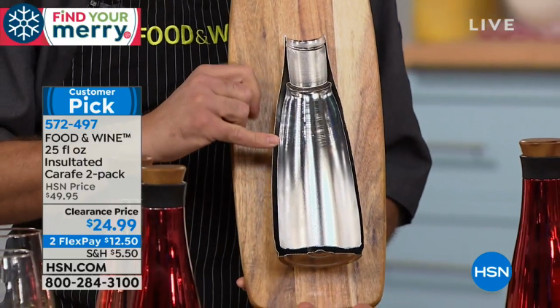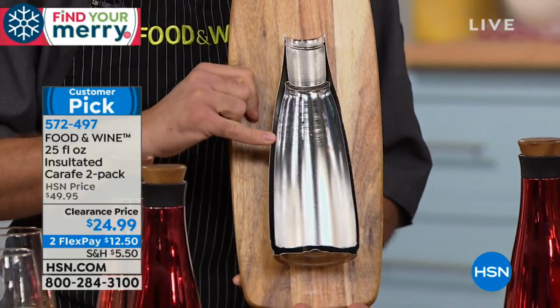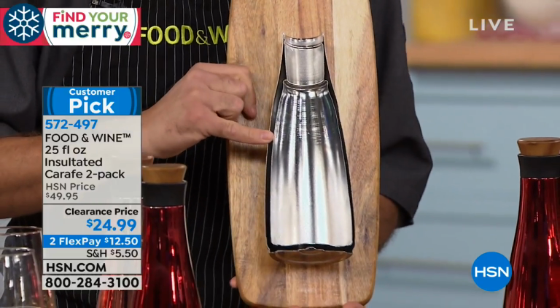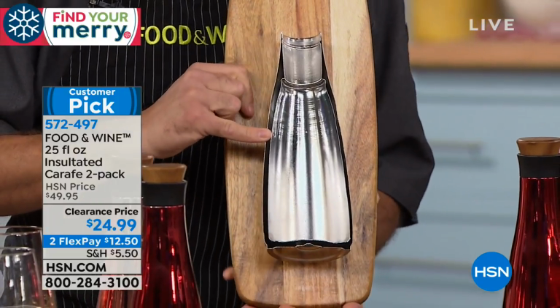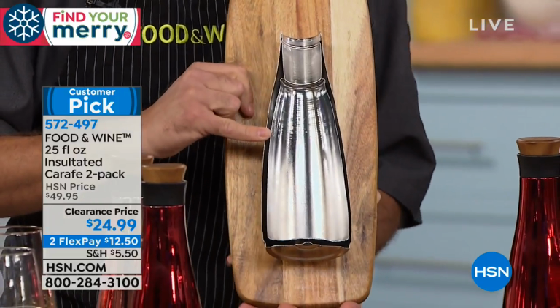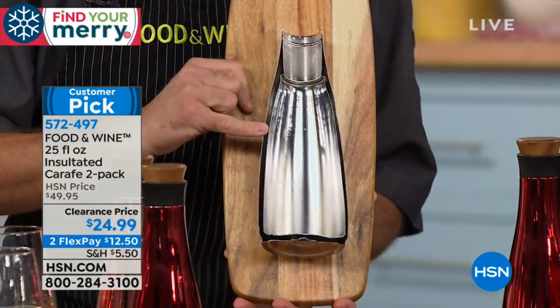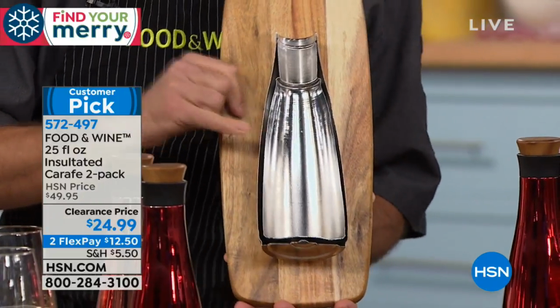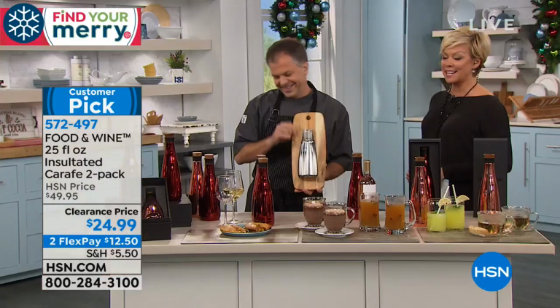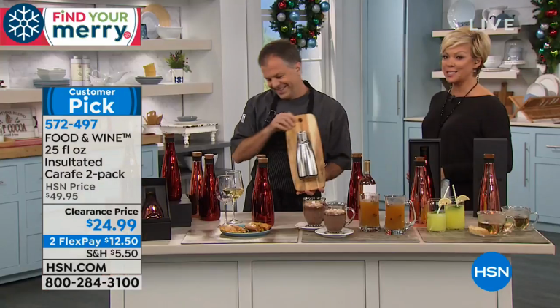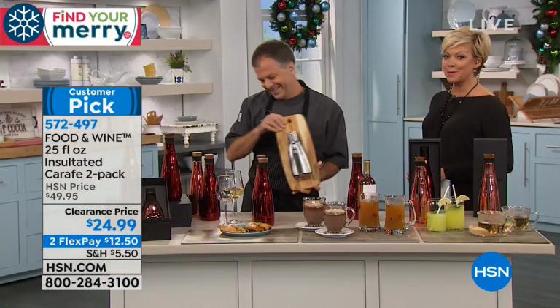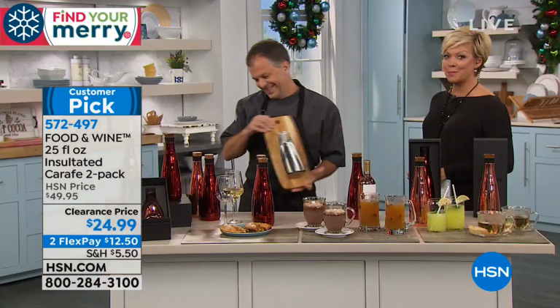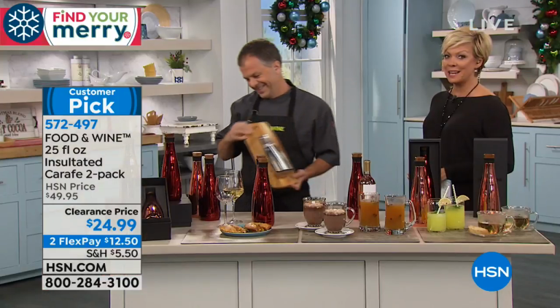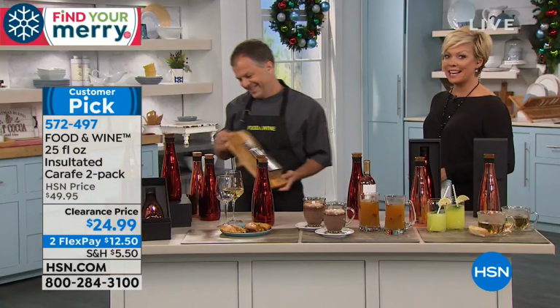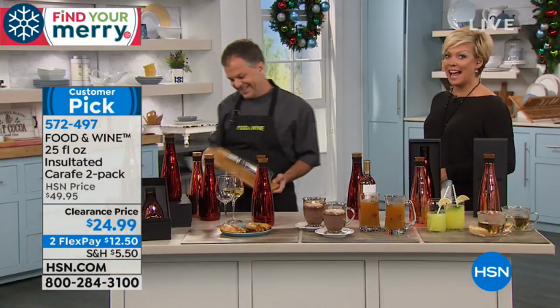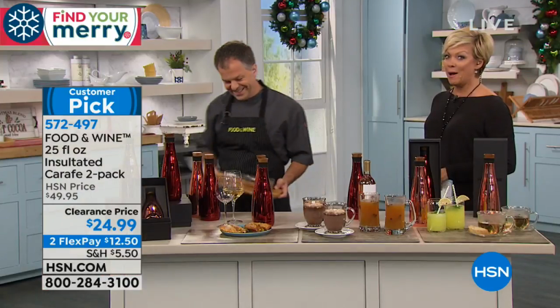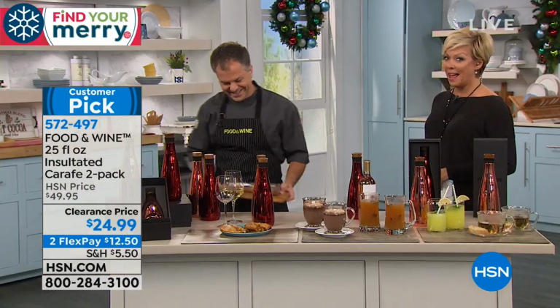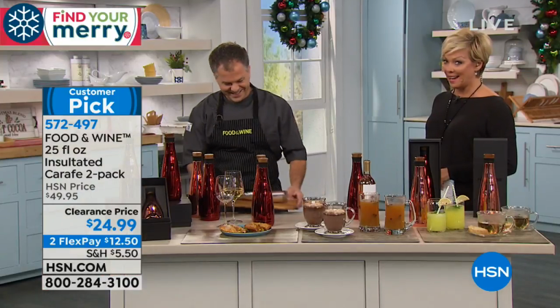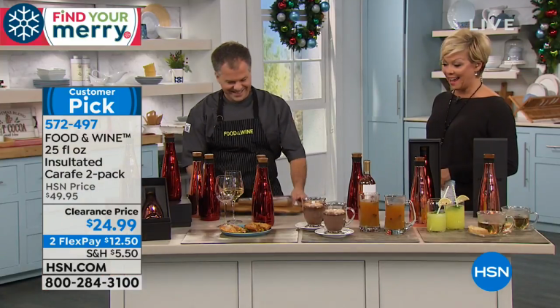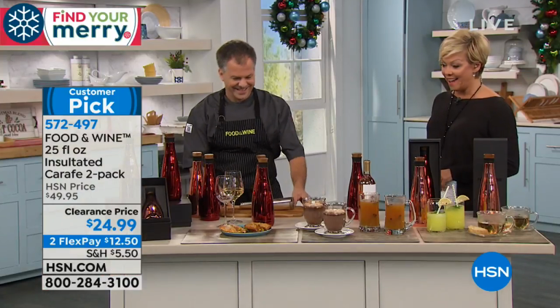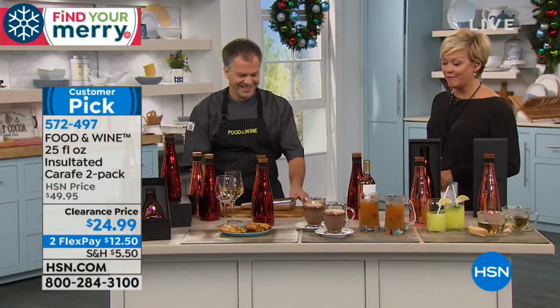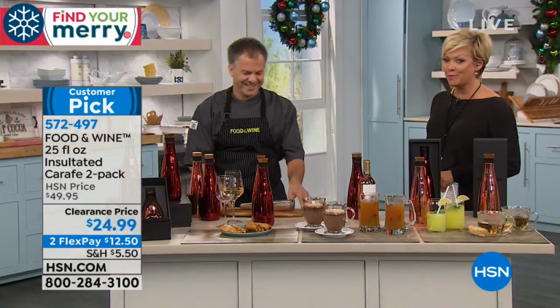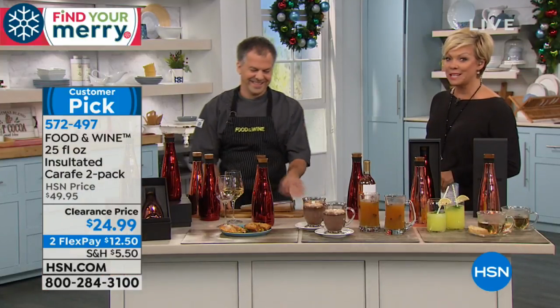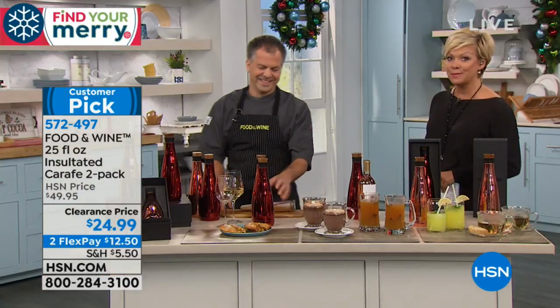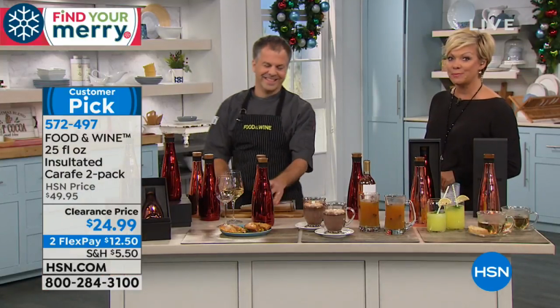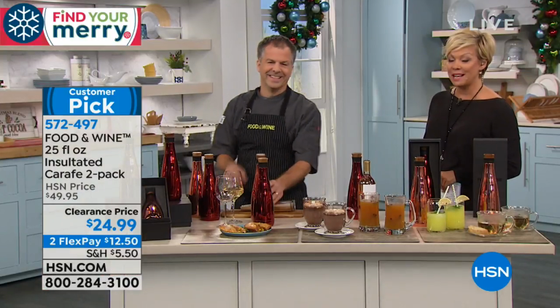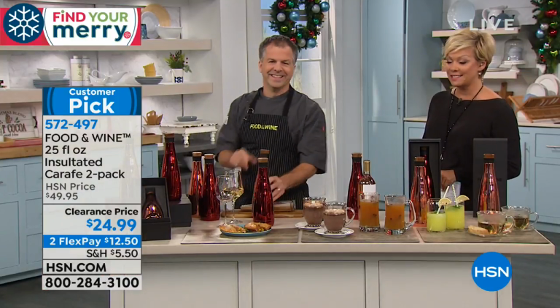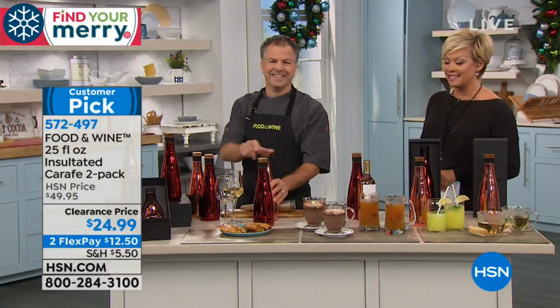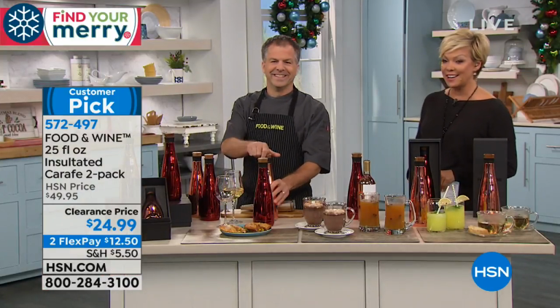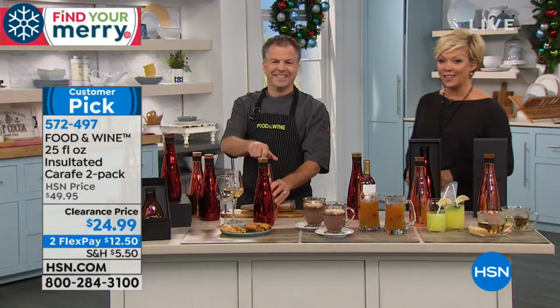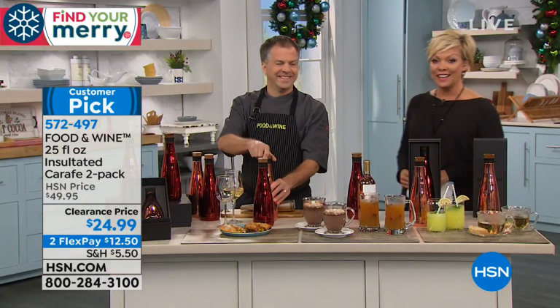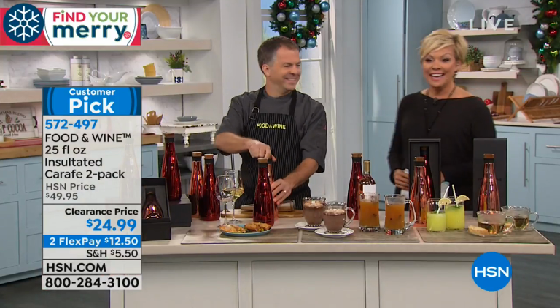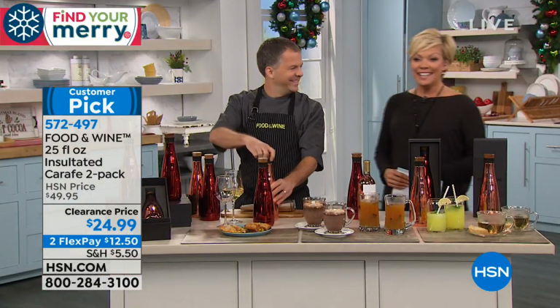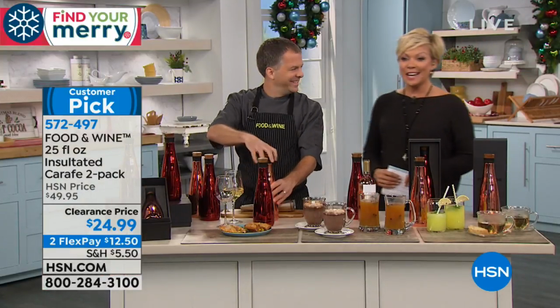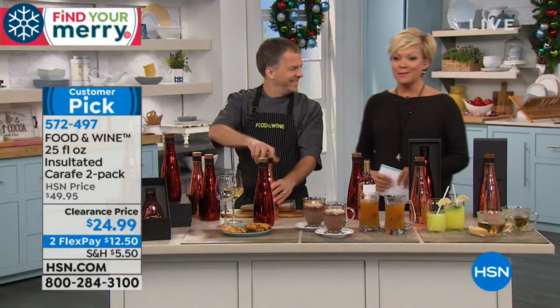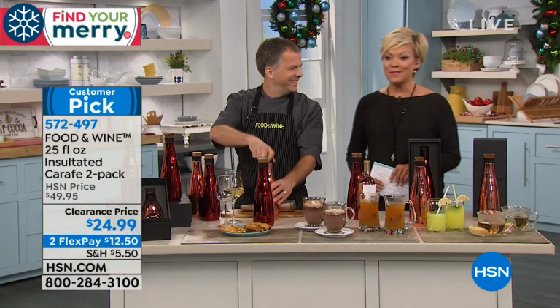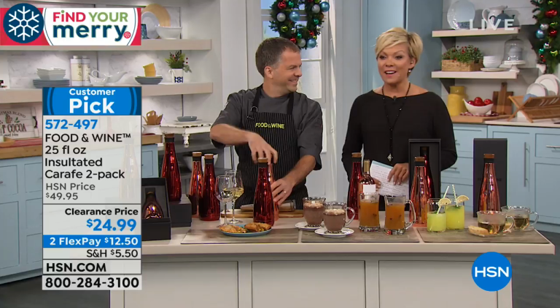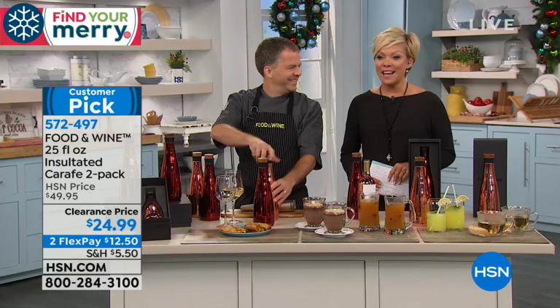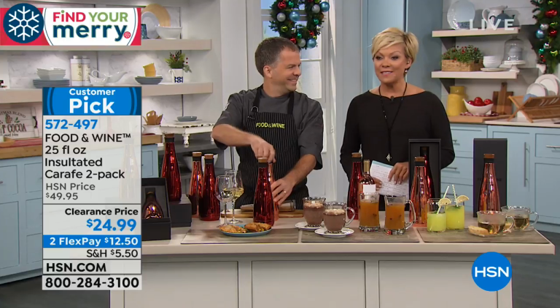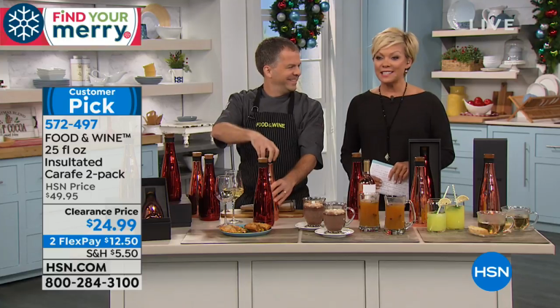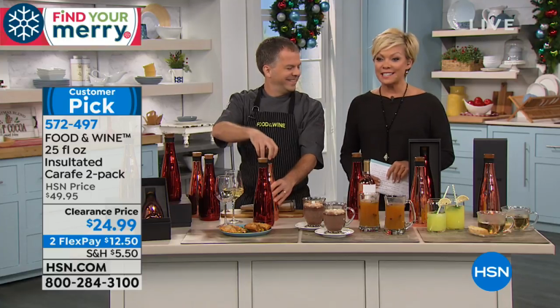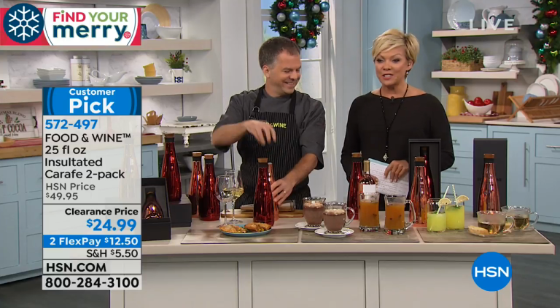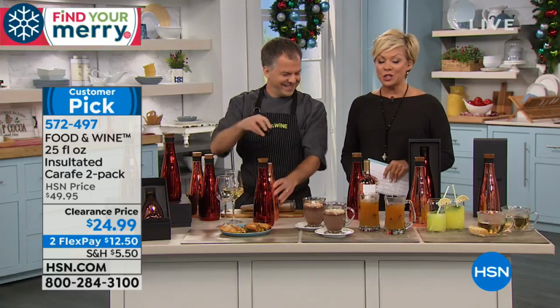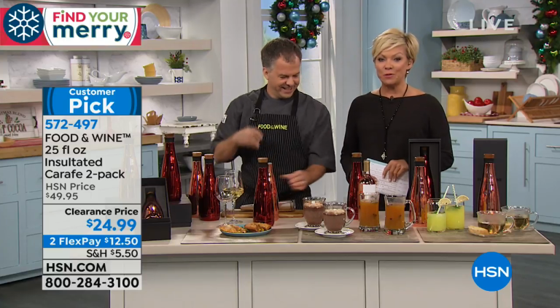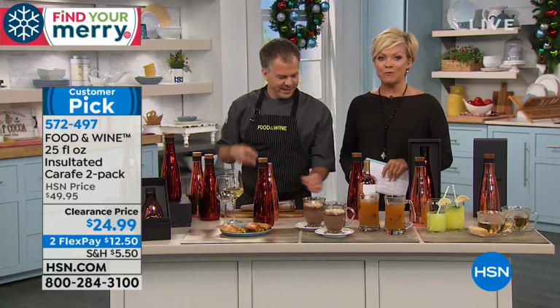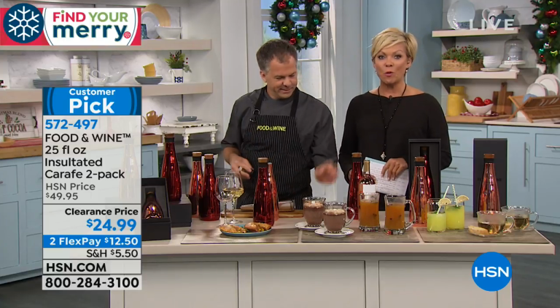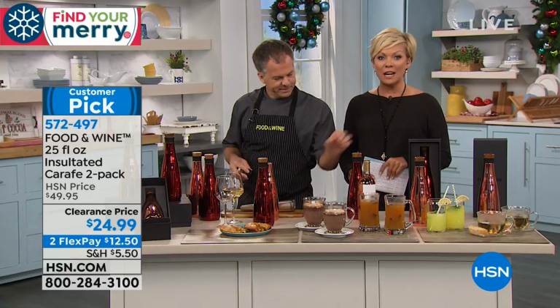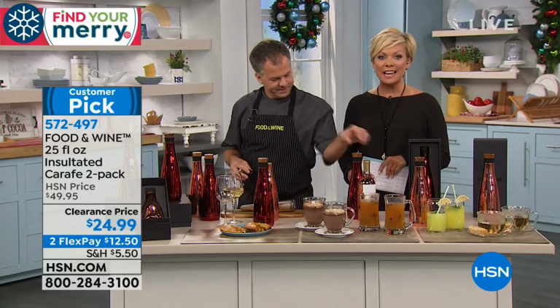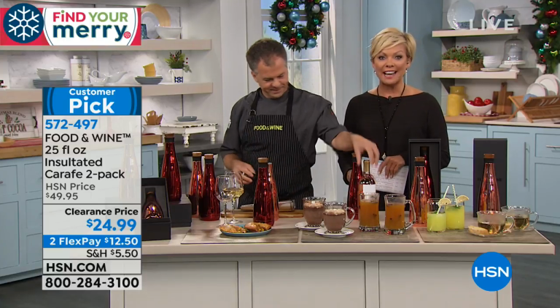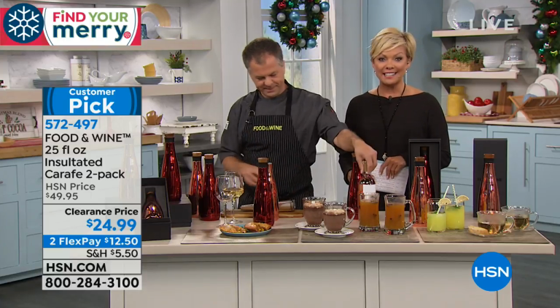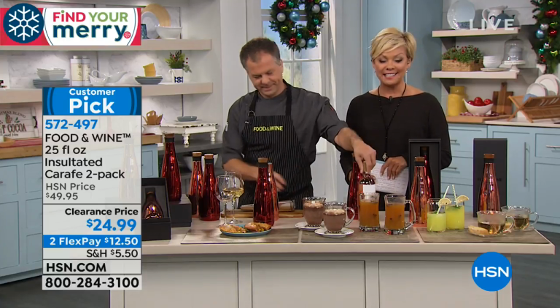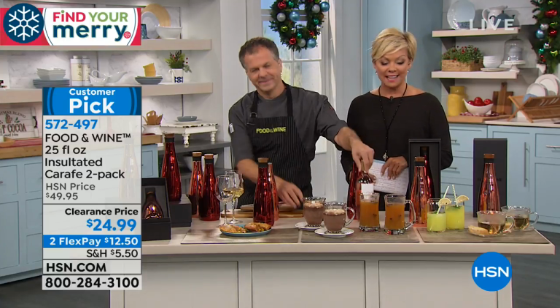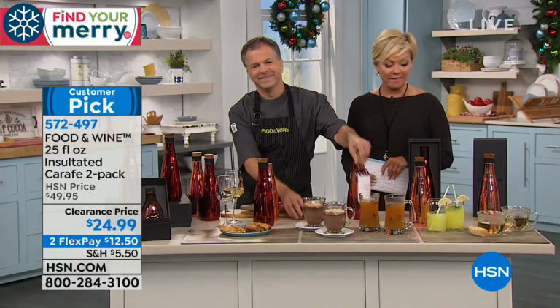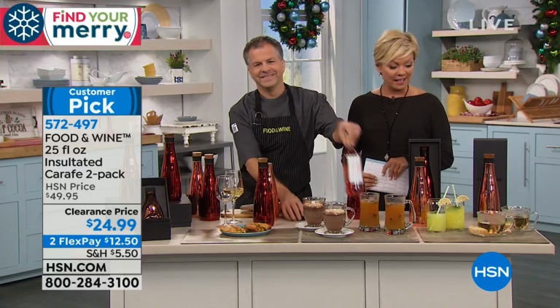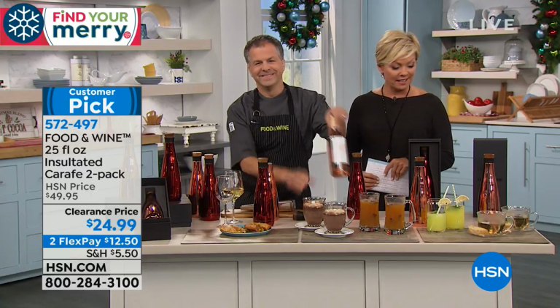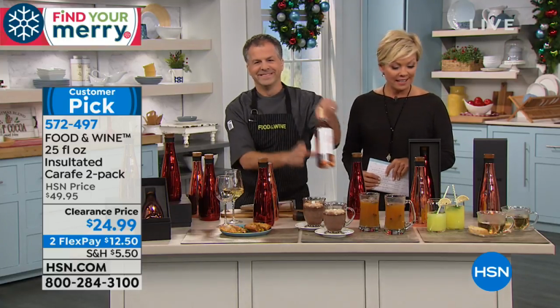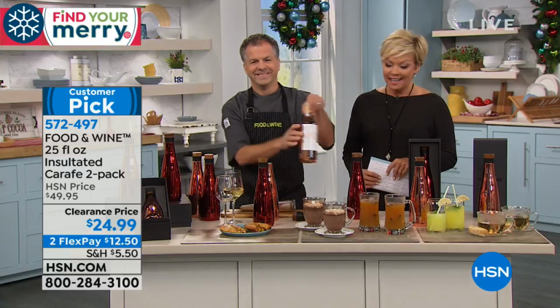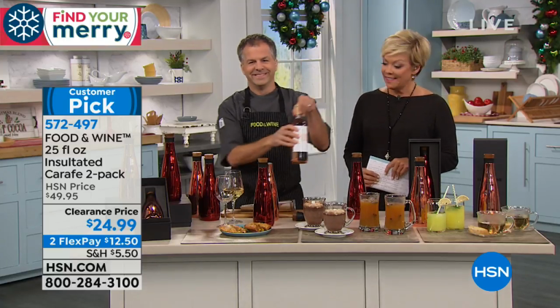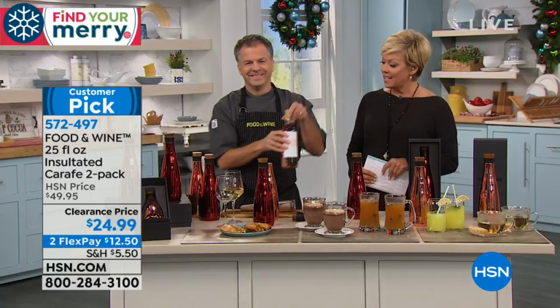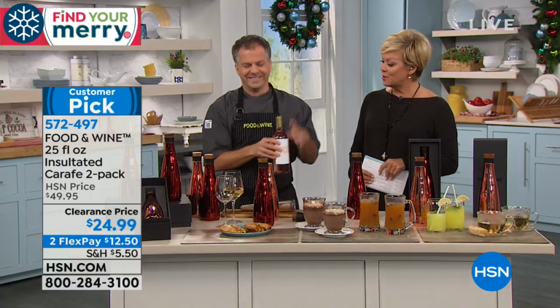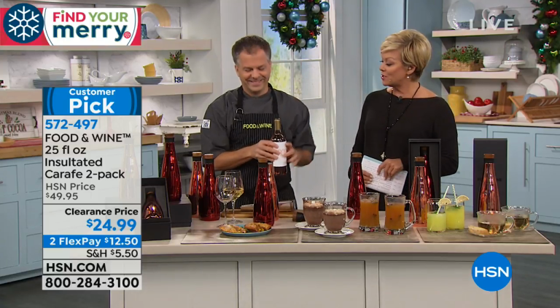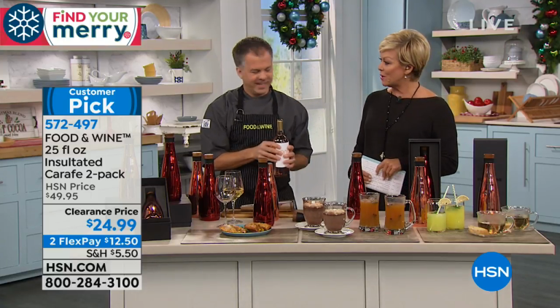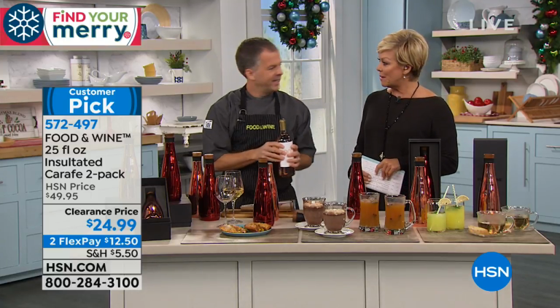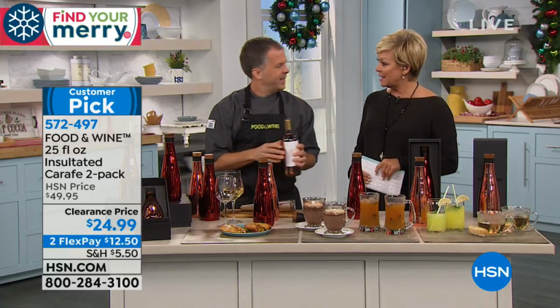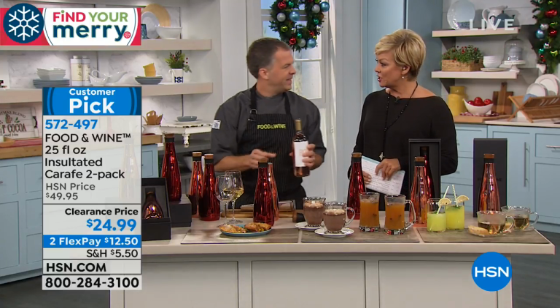It's here for you — this customer pick at a half price sale. The item number is 572-497.